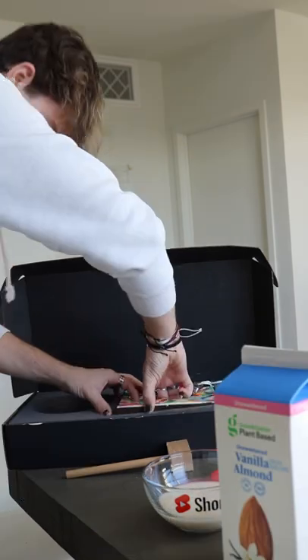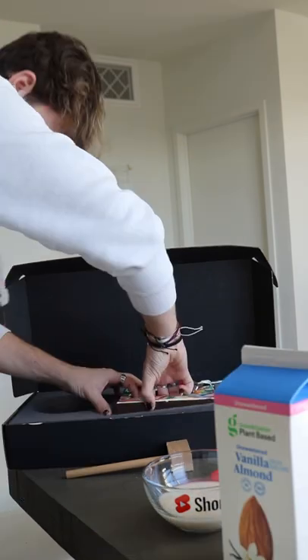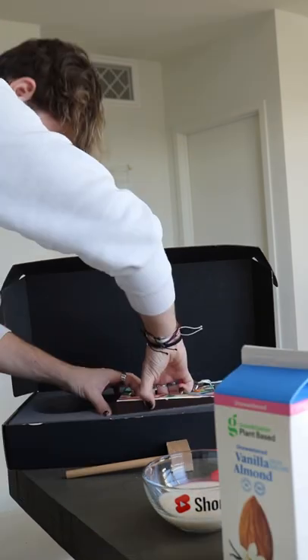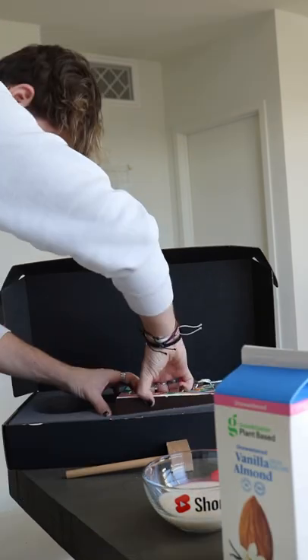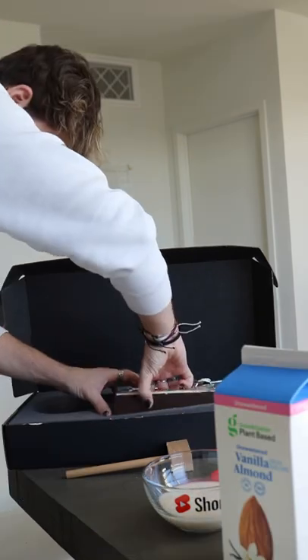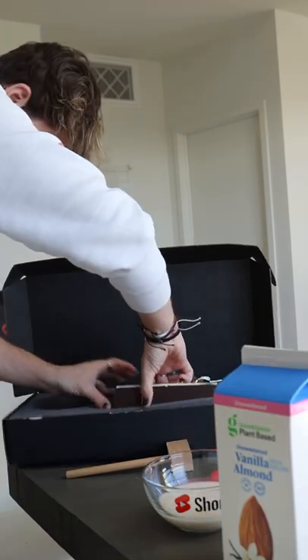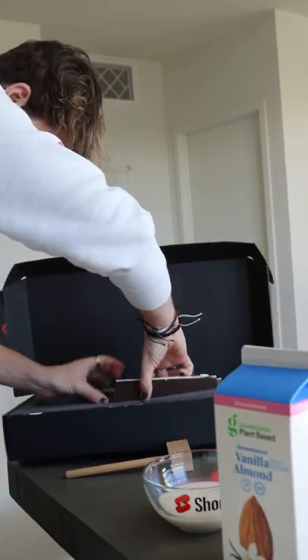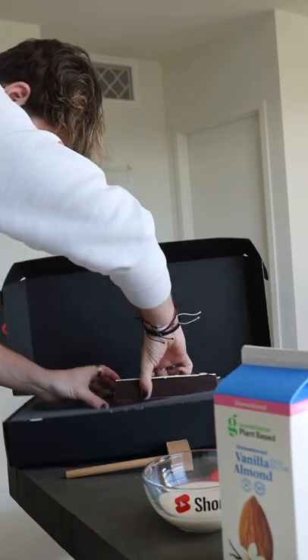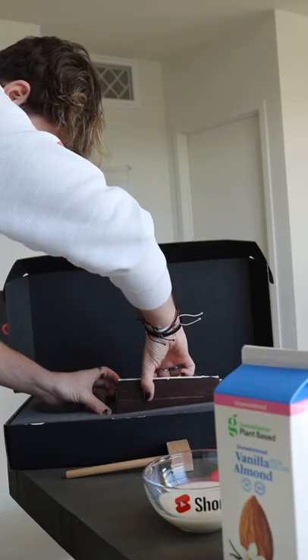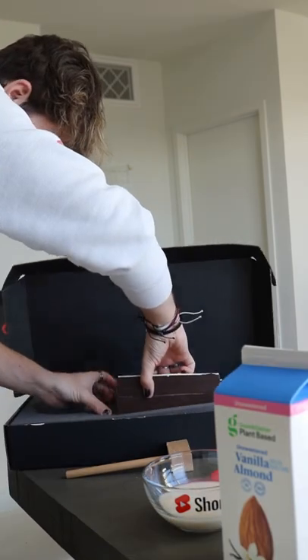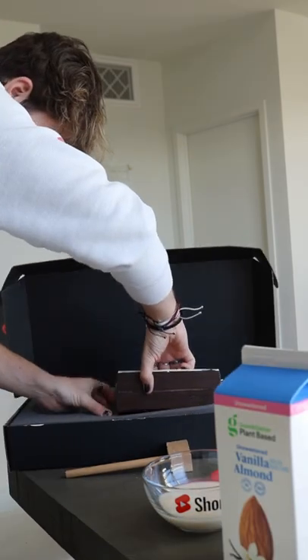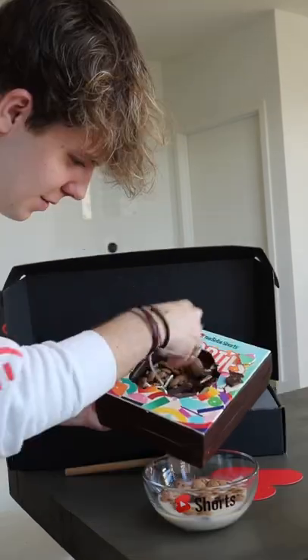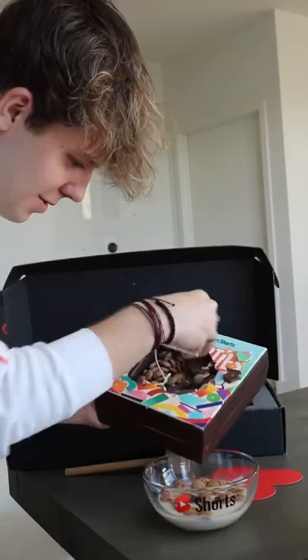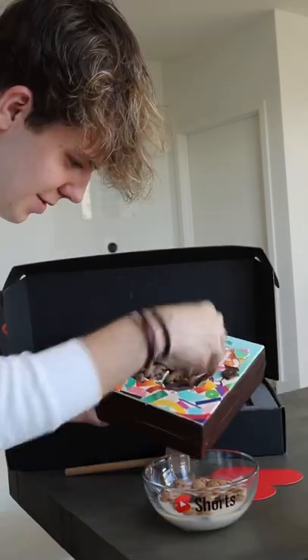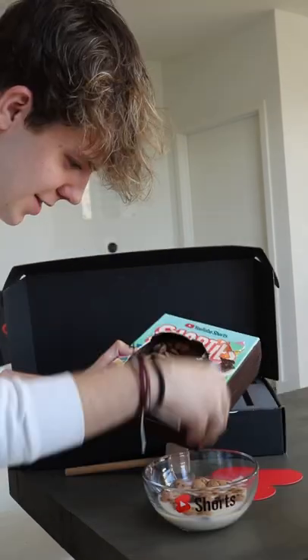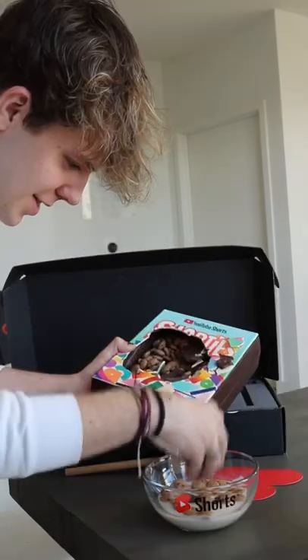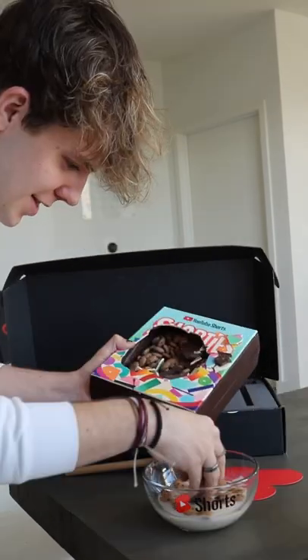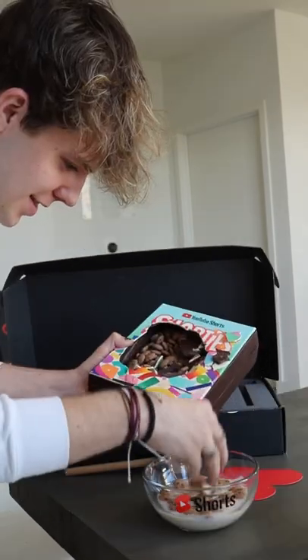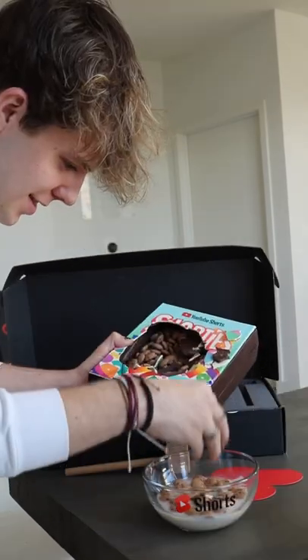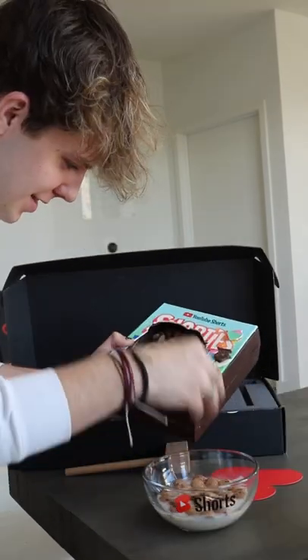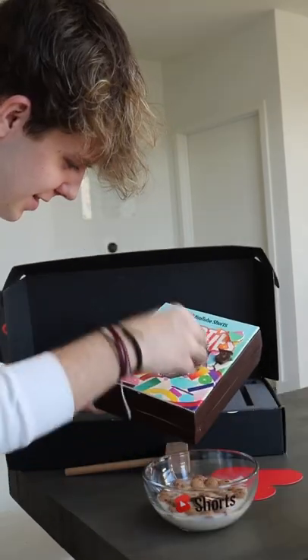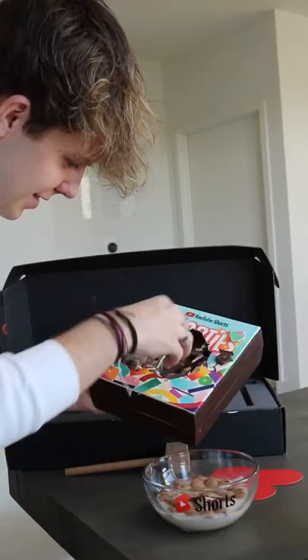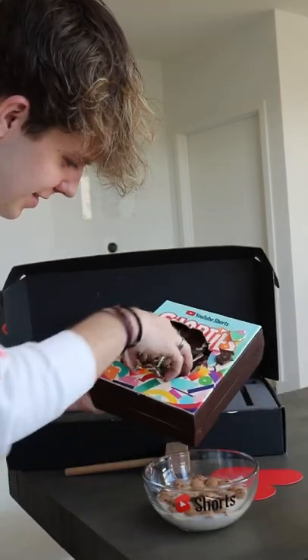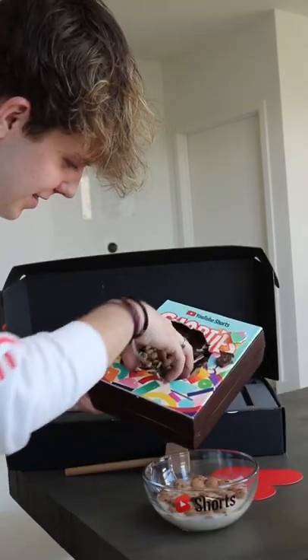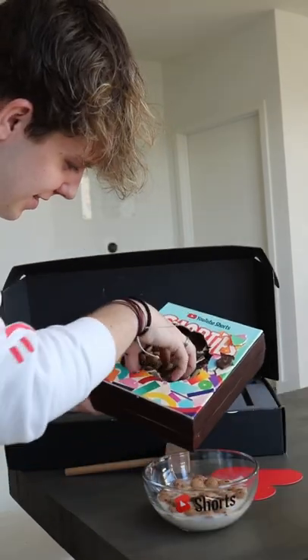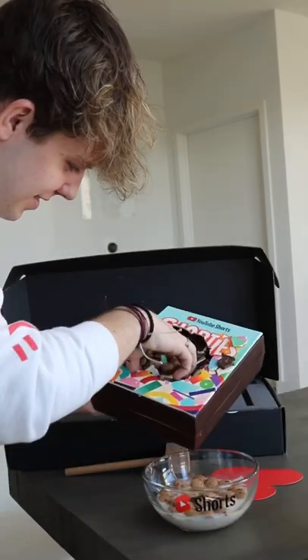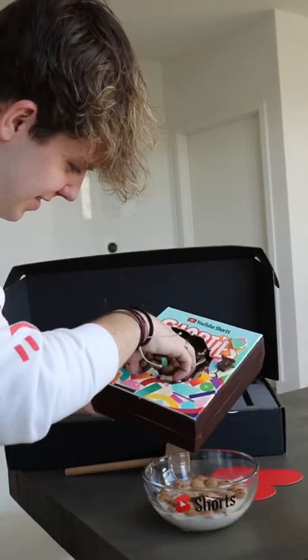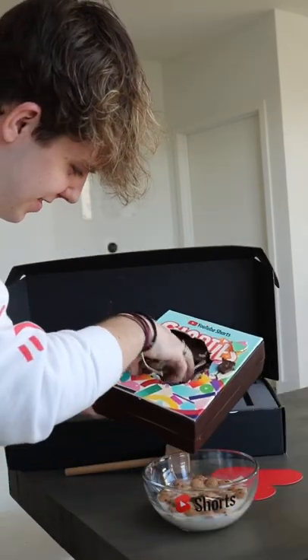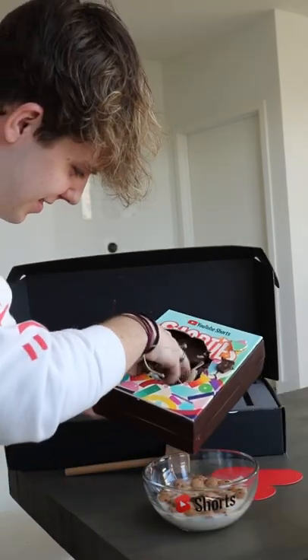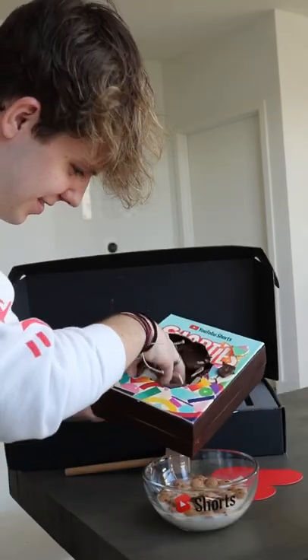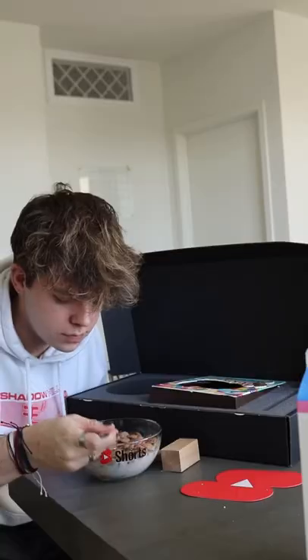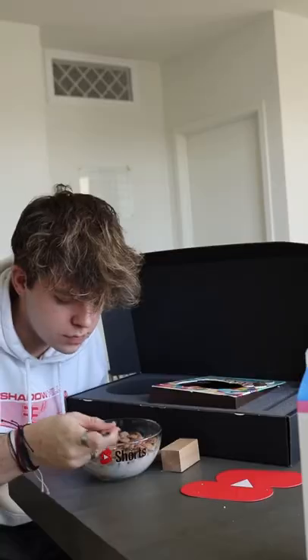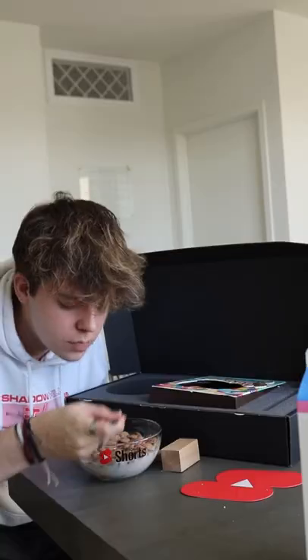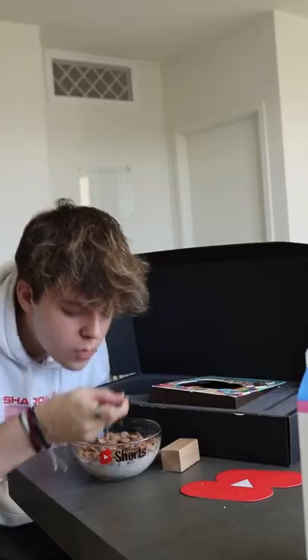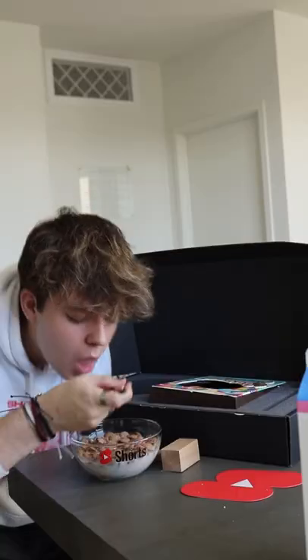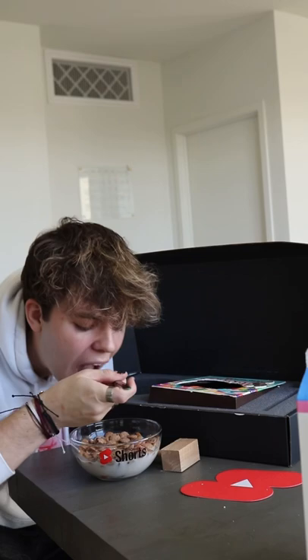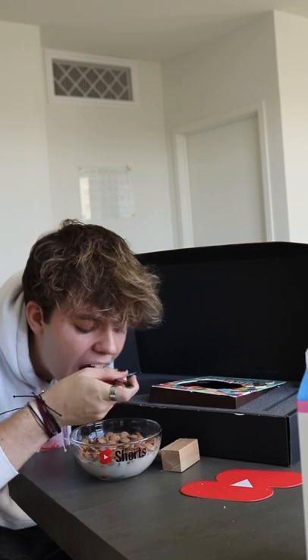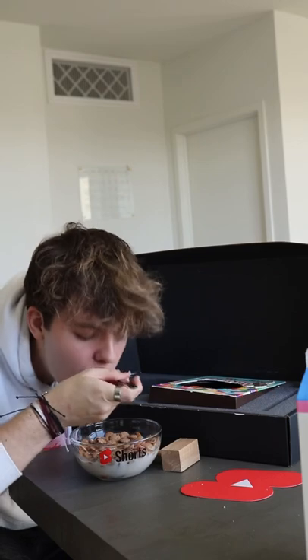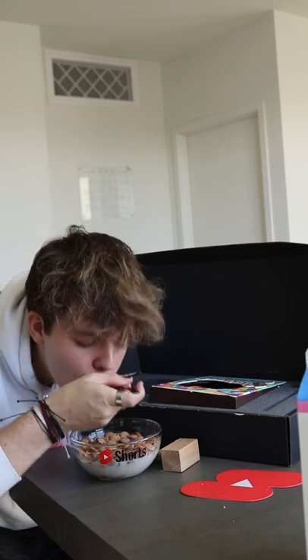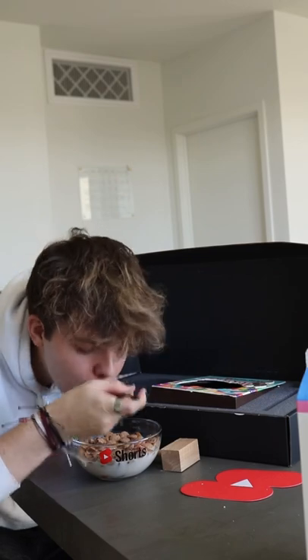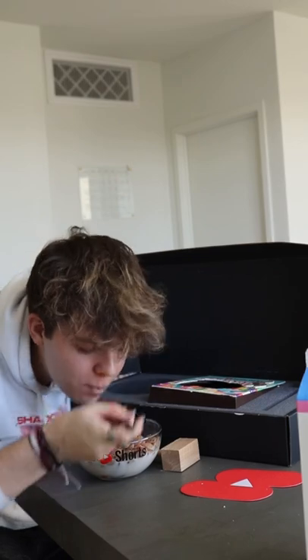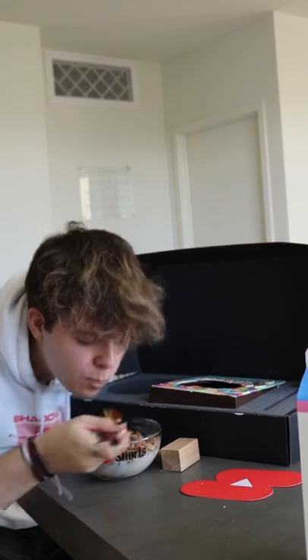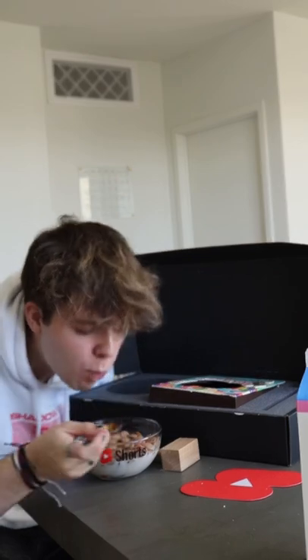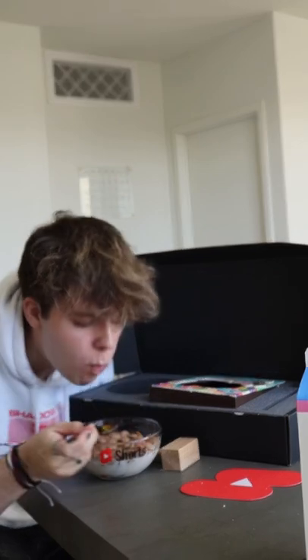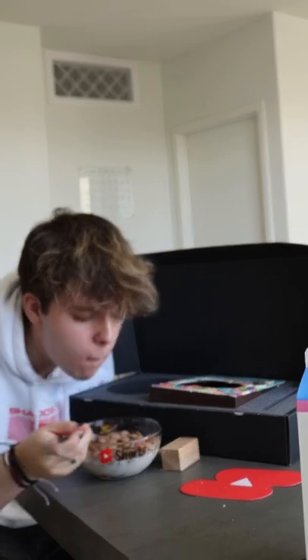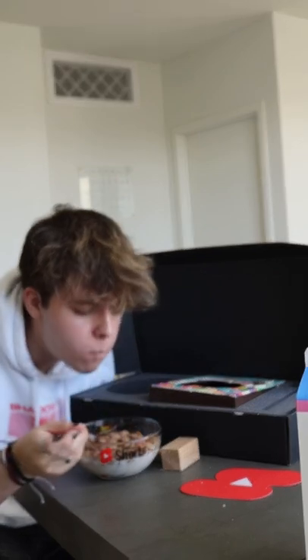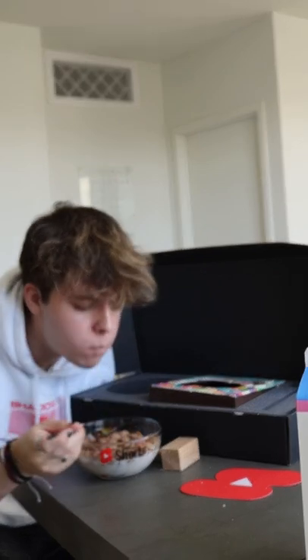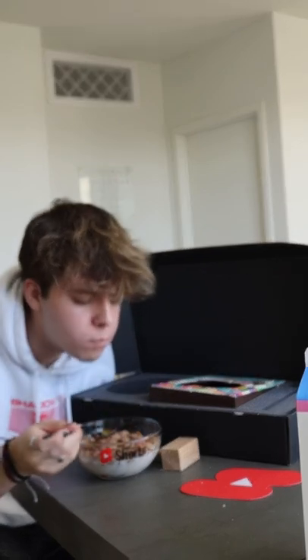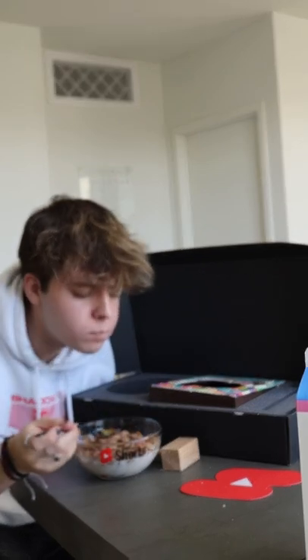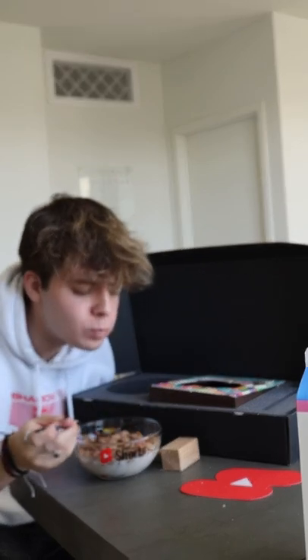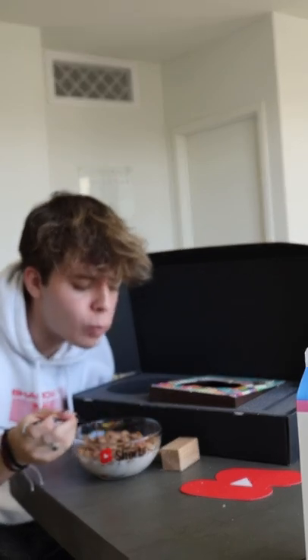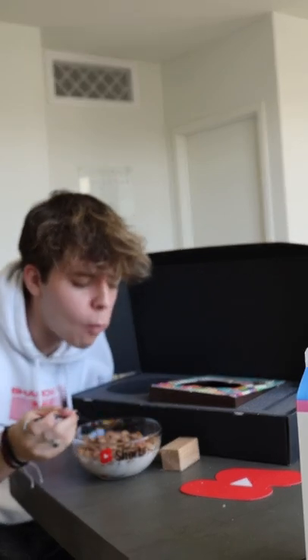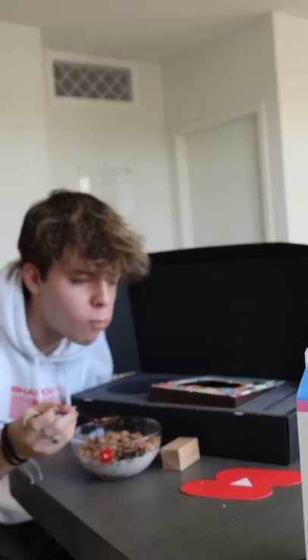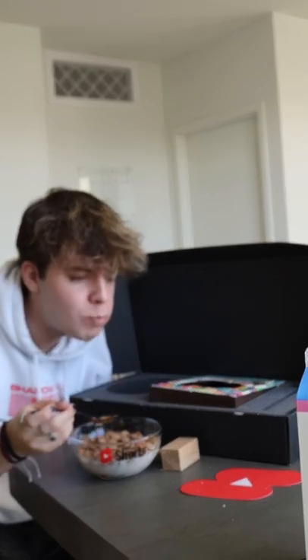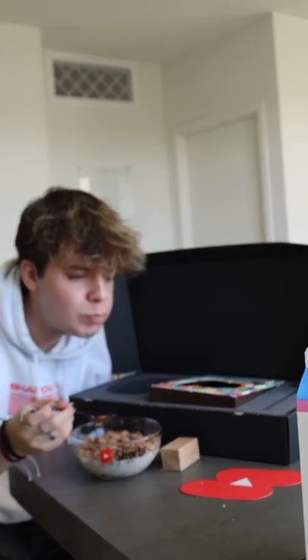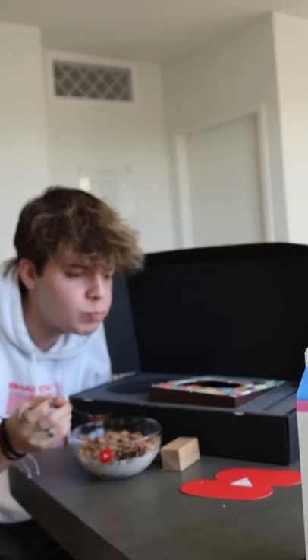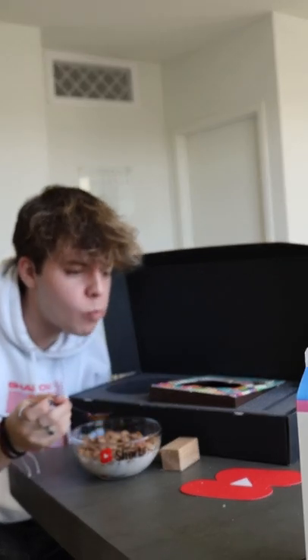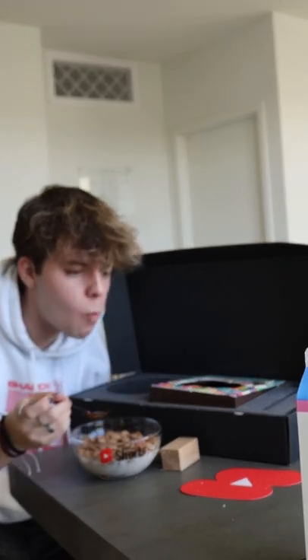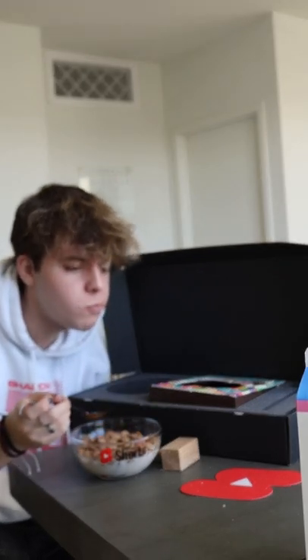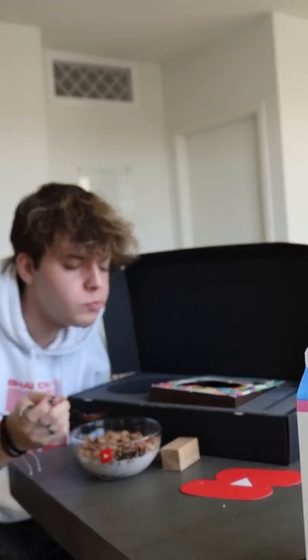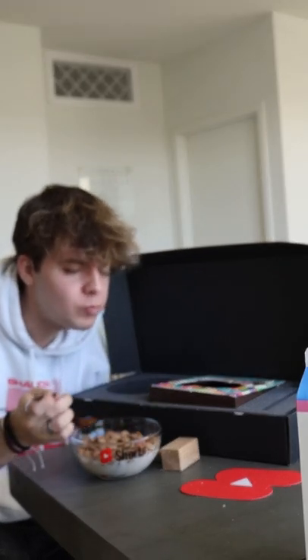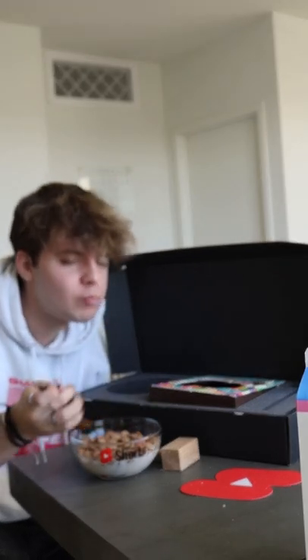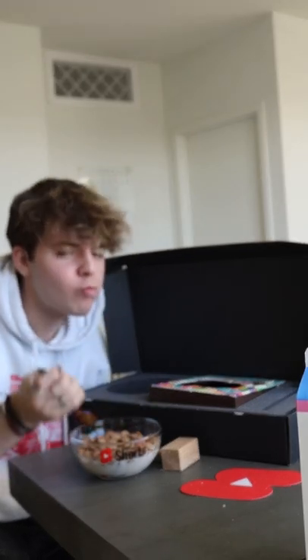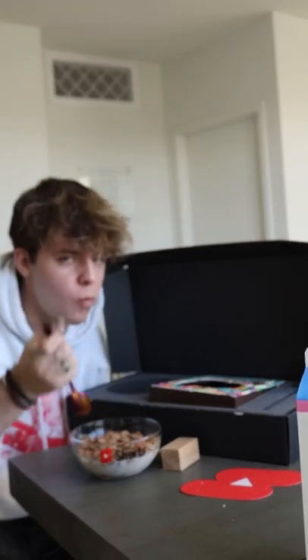Anyways, you already know we had to pour the milk before the cereal. And well, that concludes Unboxing with JT. Thanks YouTube!